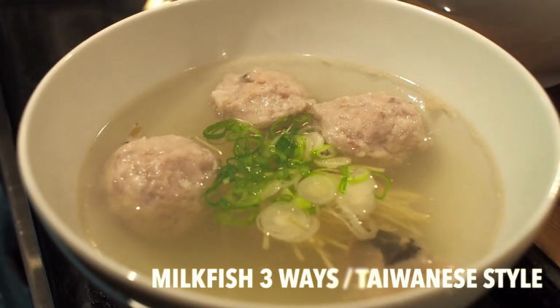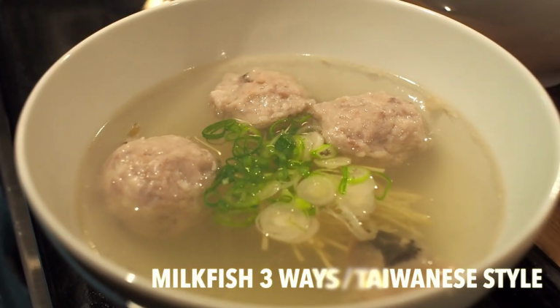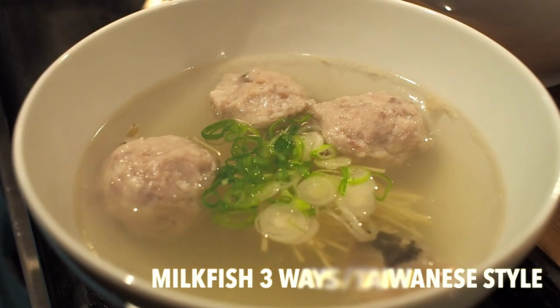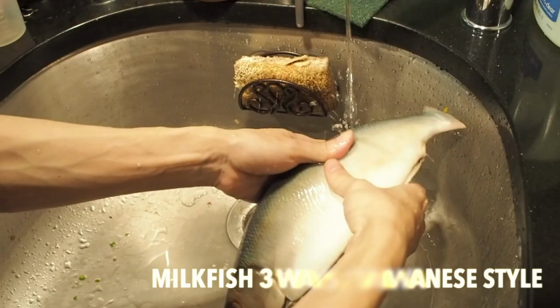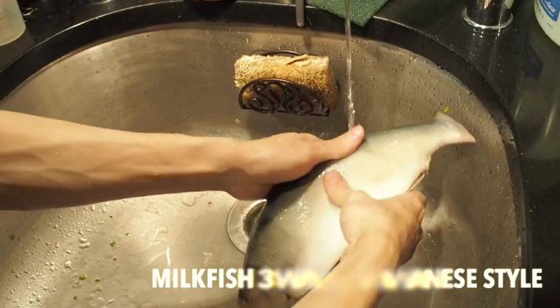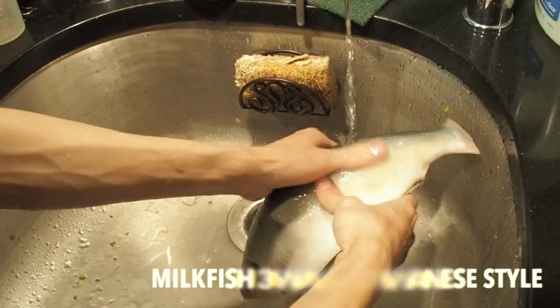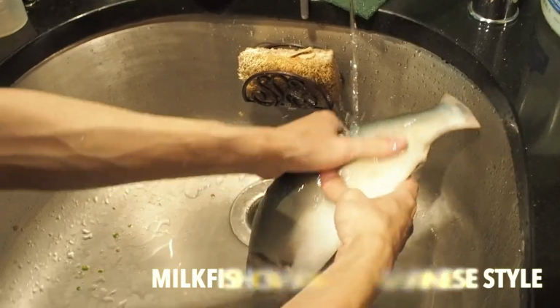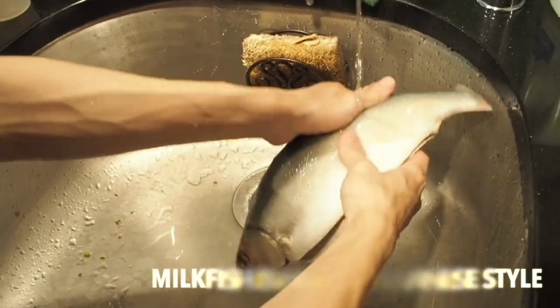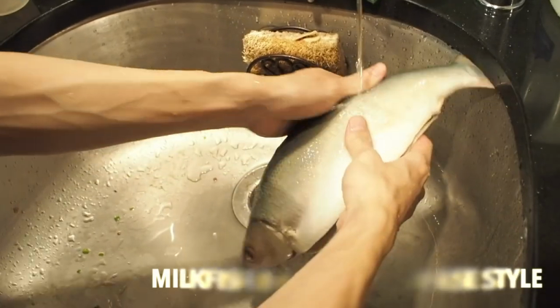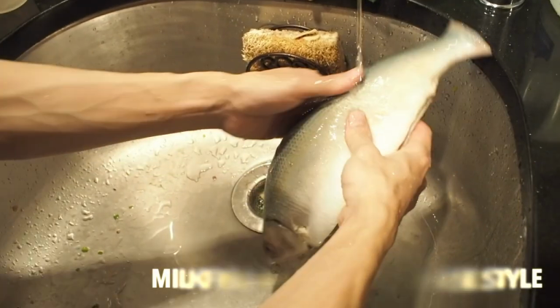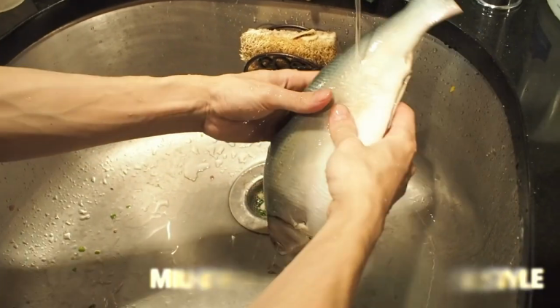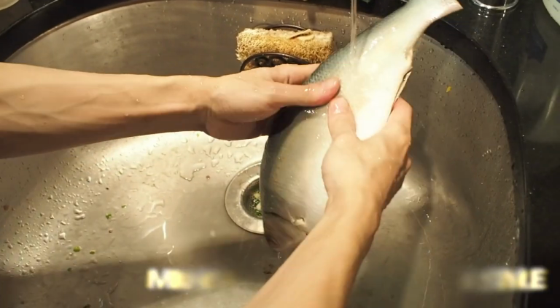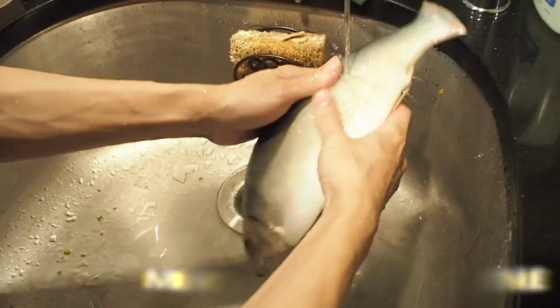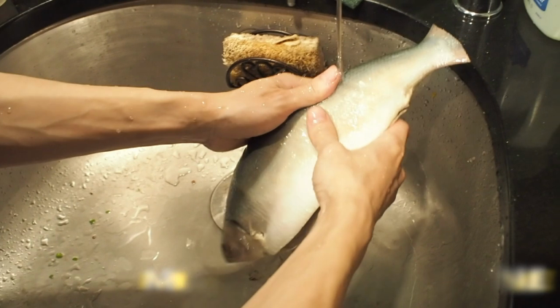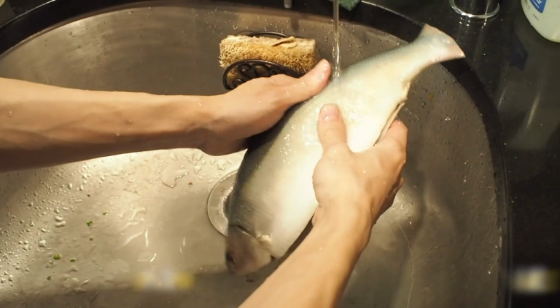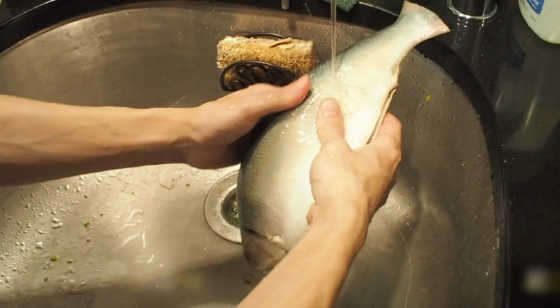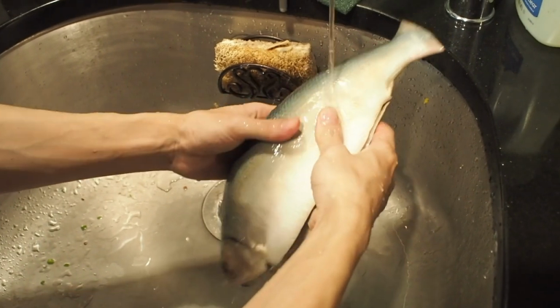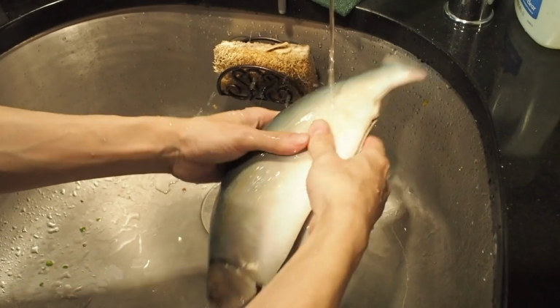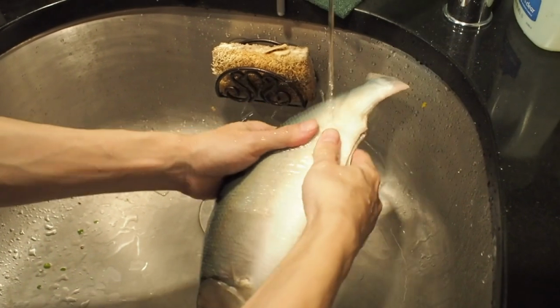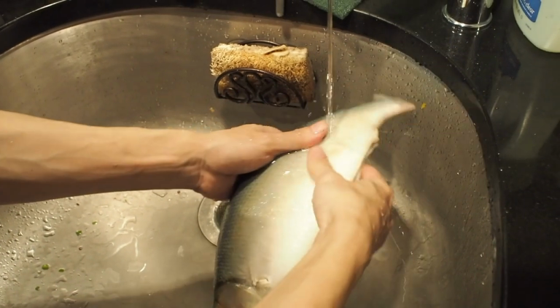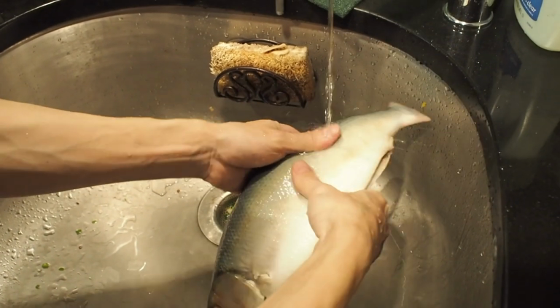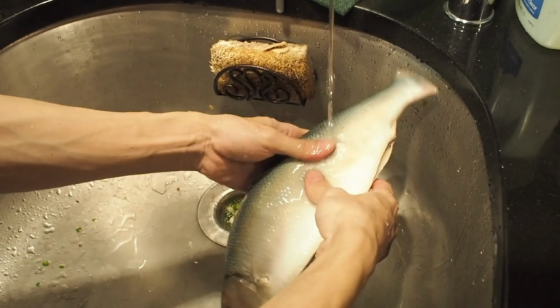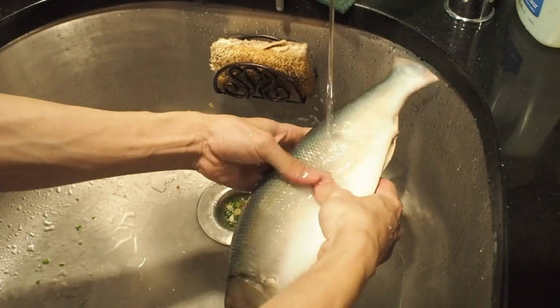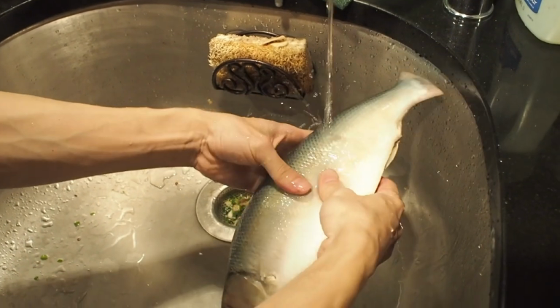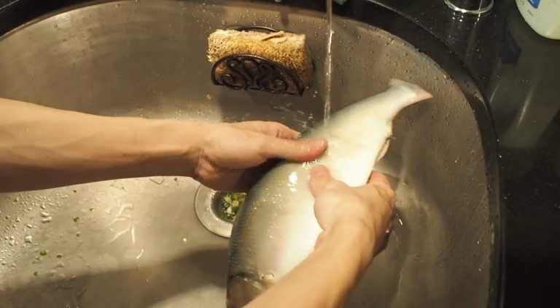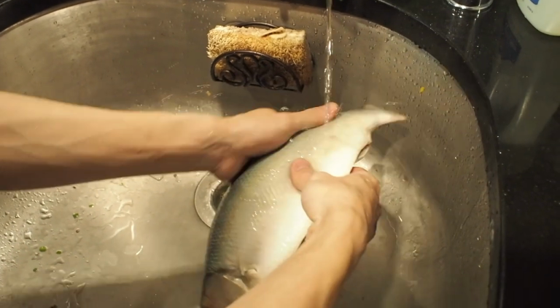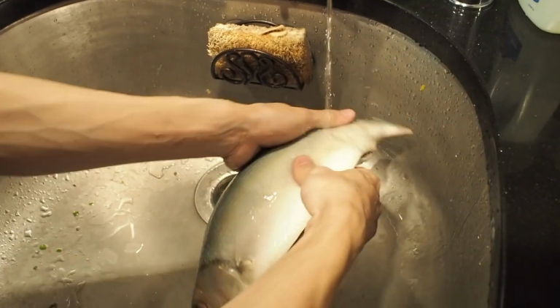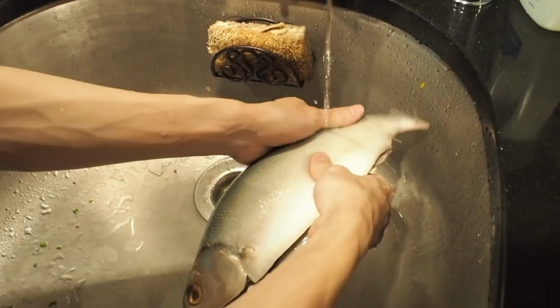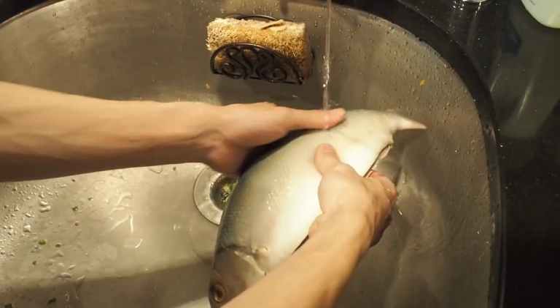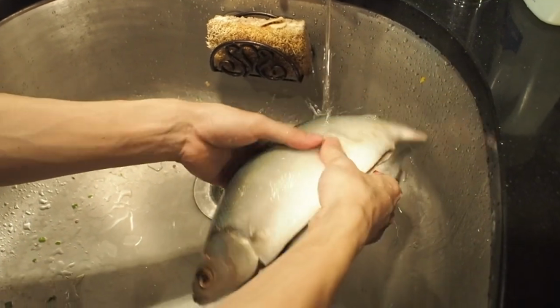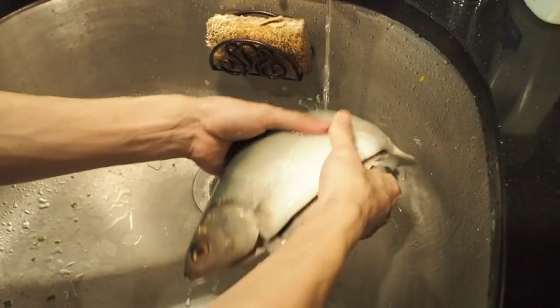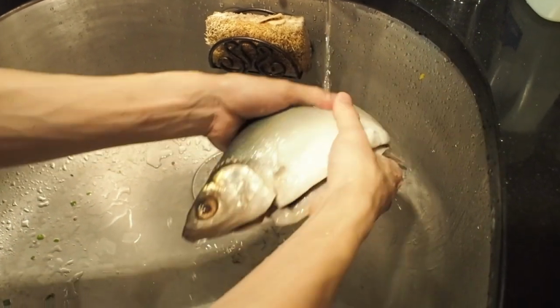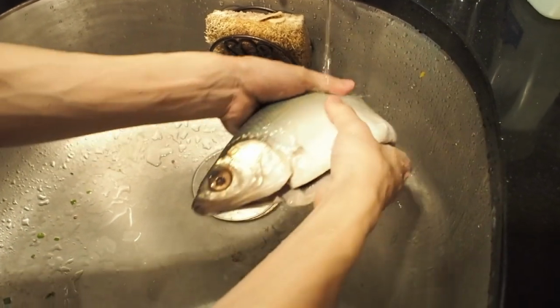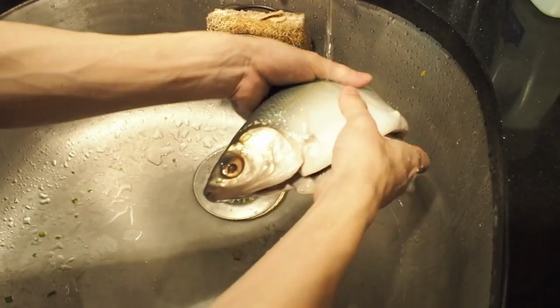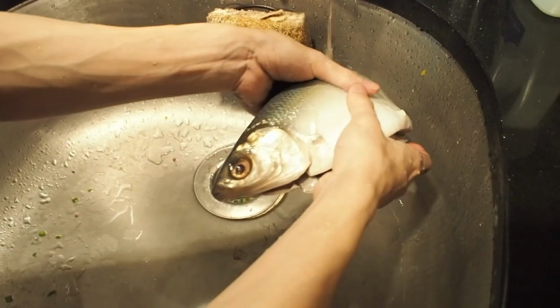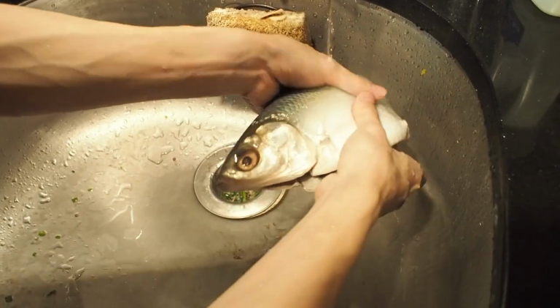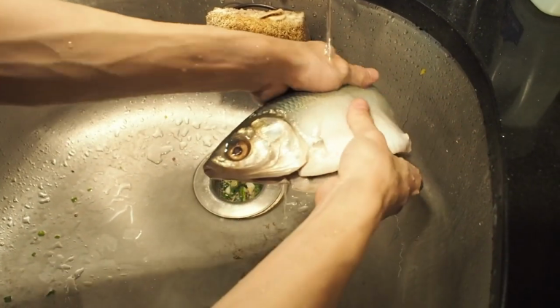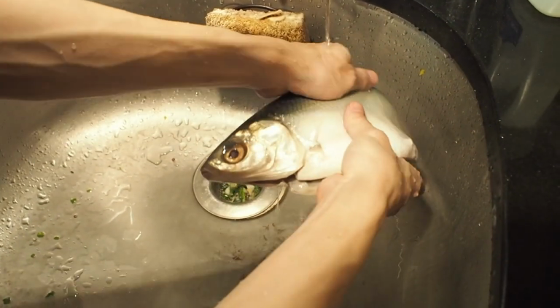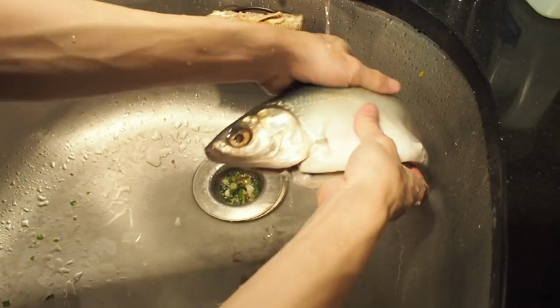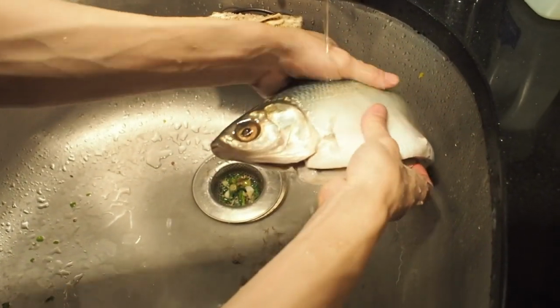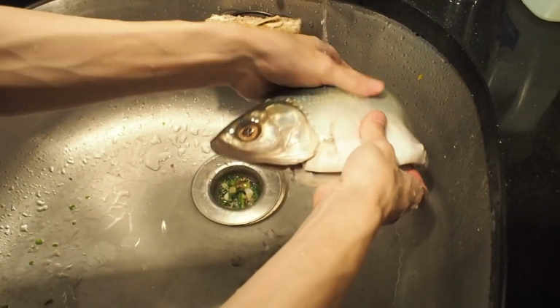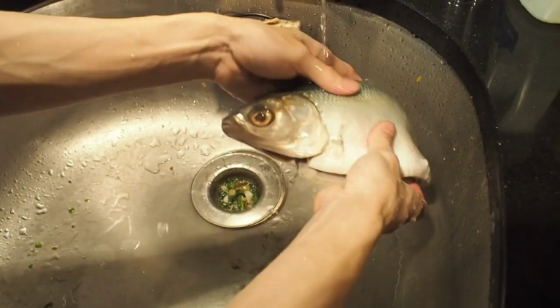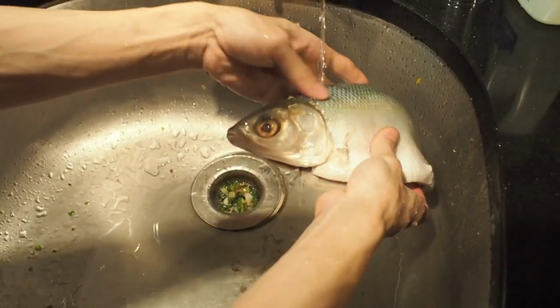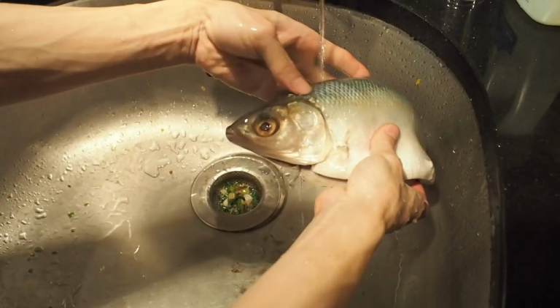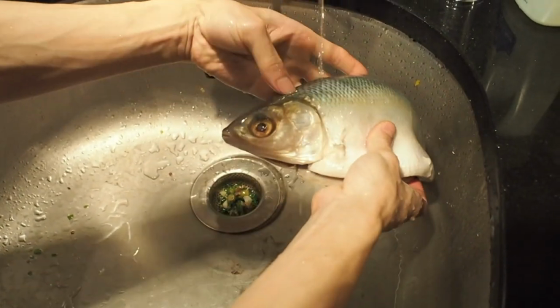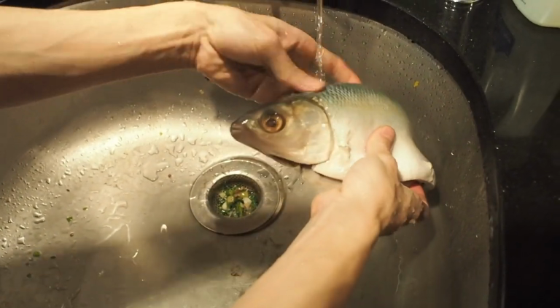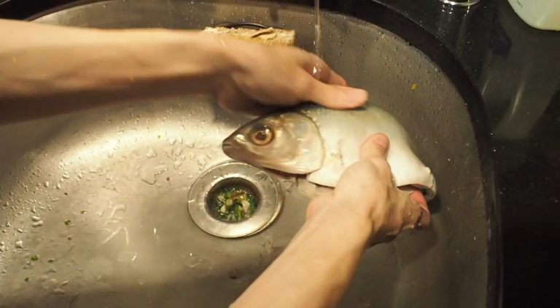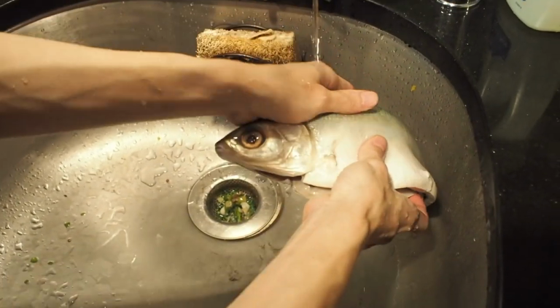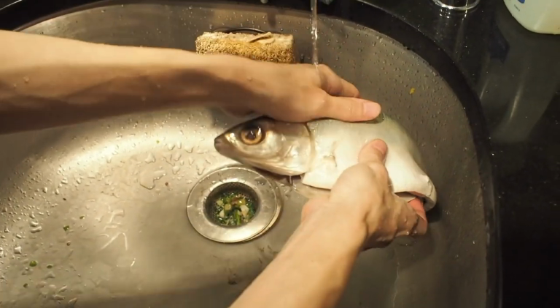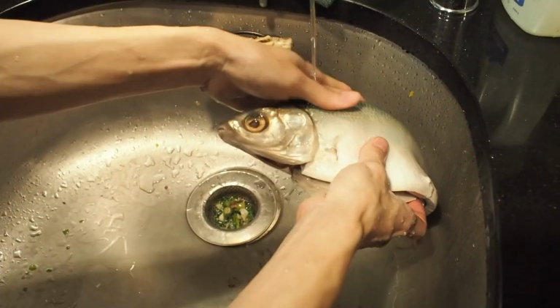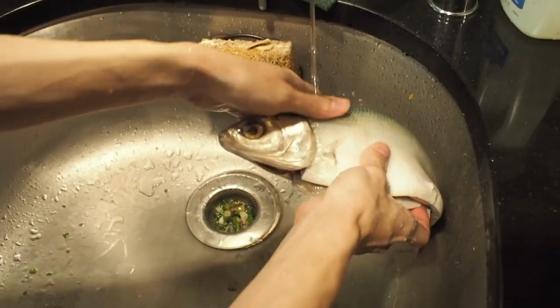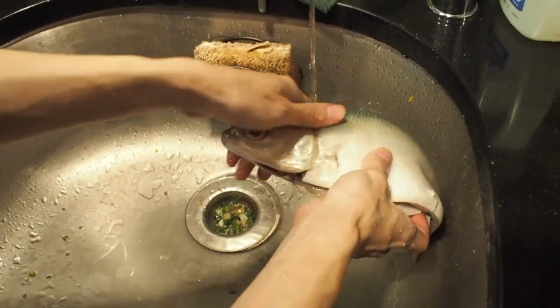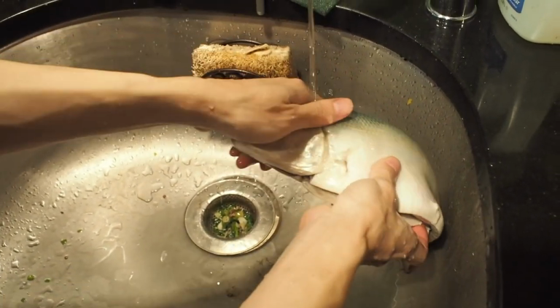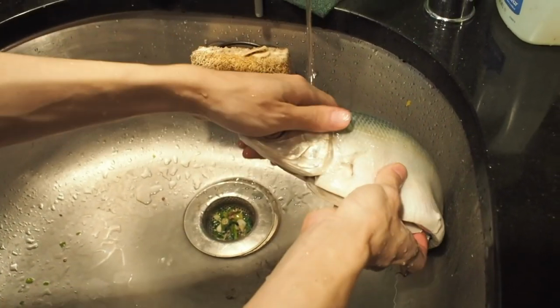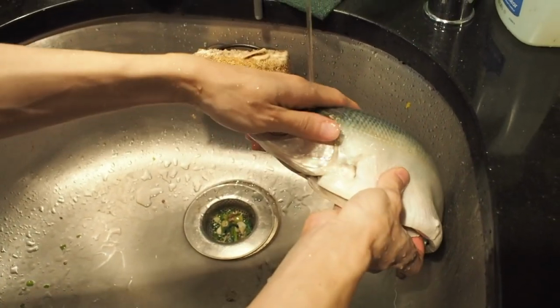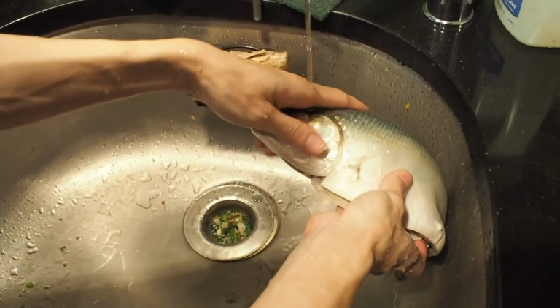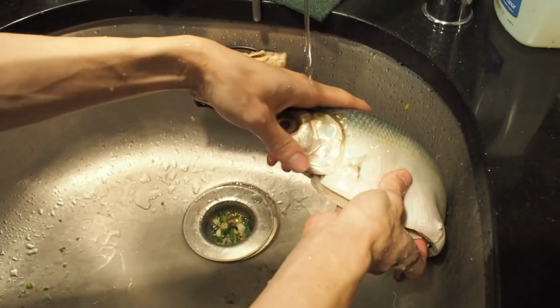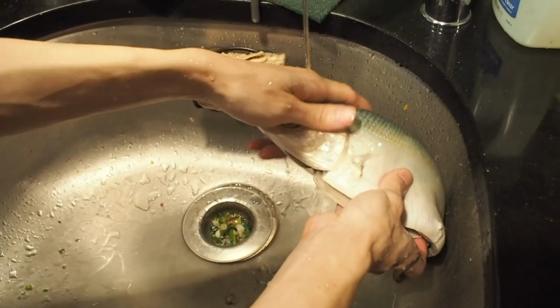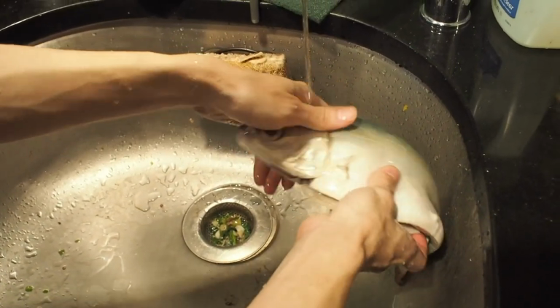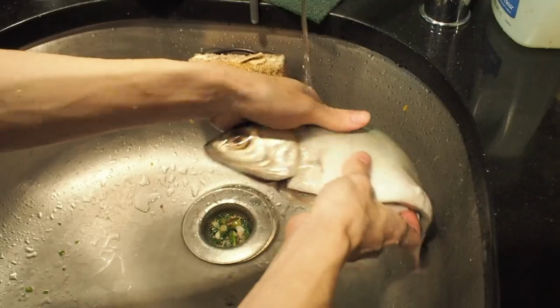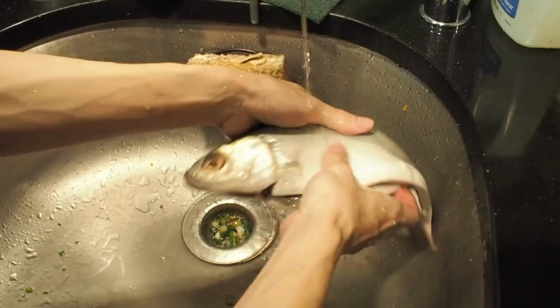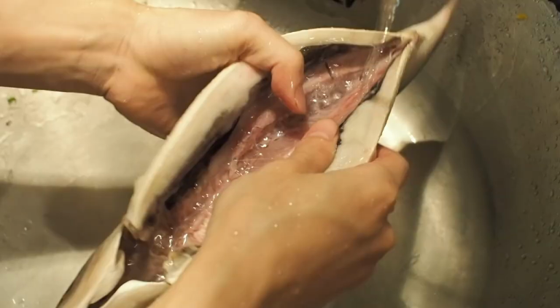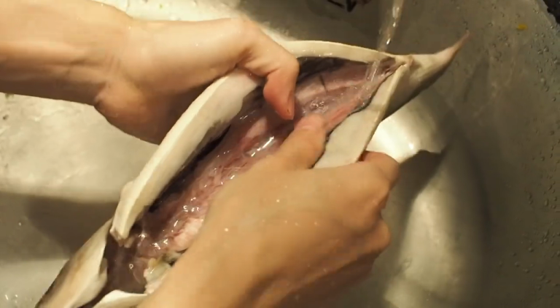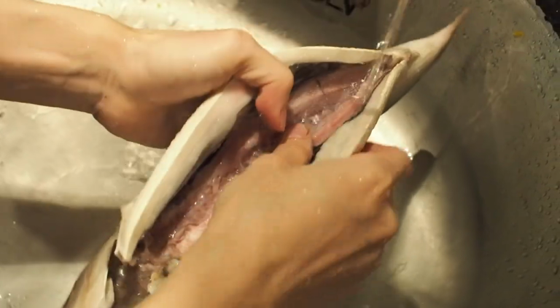Hi everyone, I'm Eric. In this generally recognized as safe episode, we're going to prepare milkfish three ways, Taiwanese style.